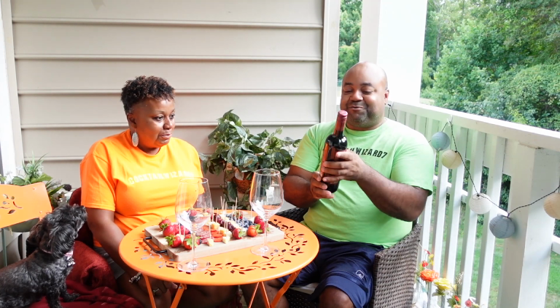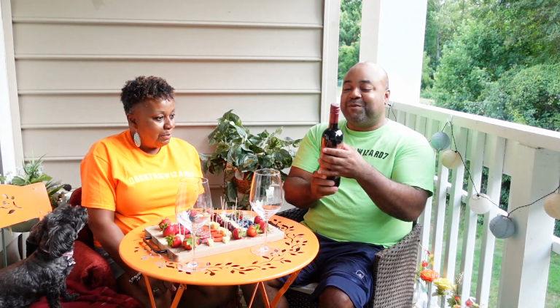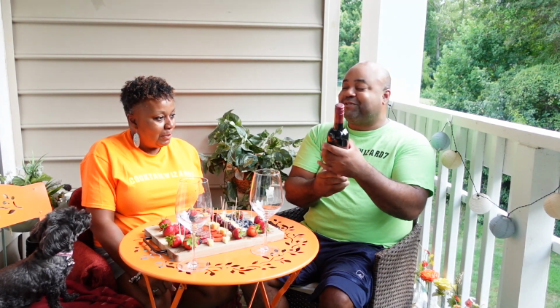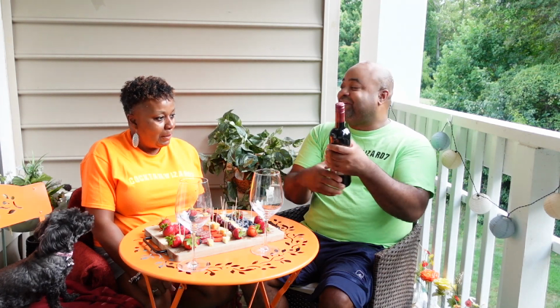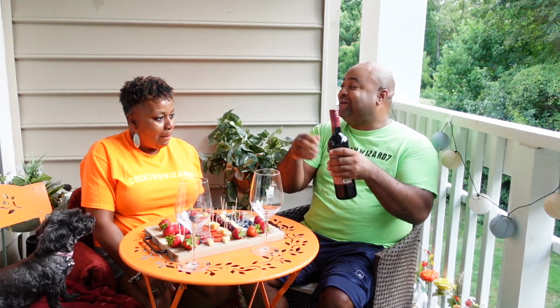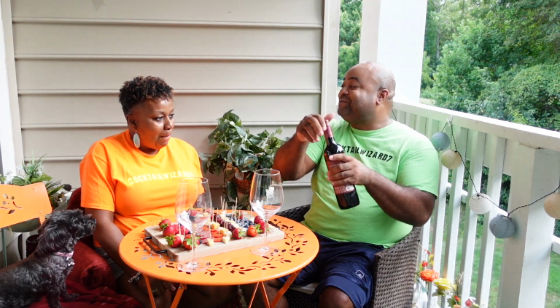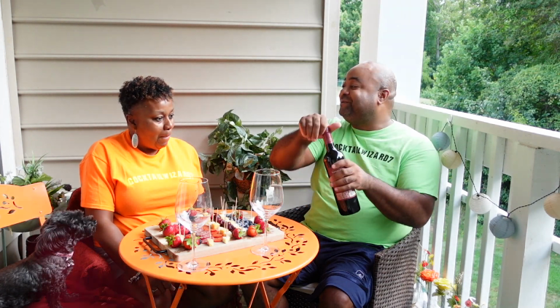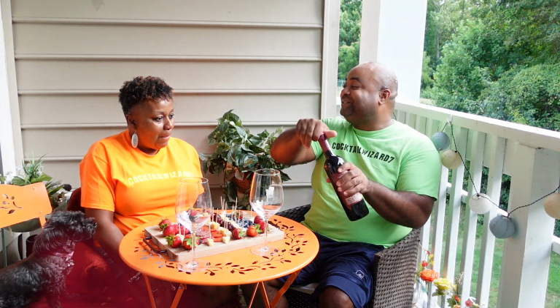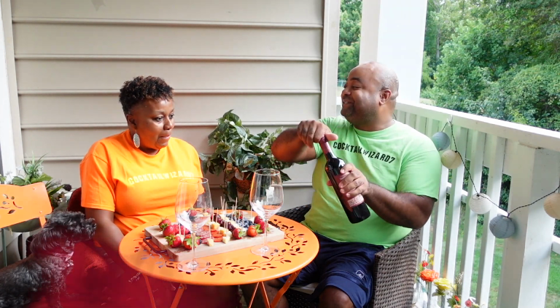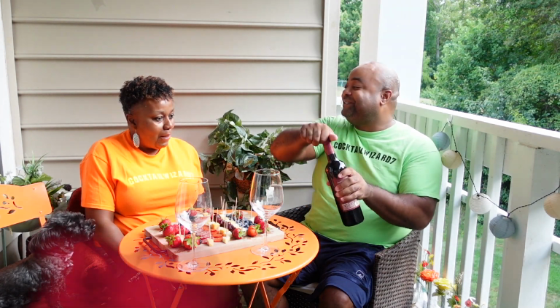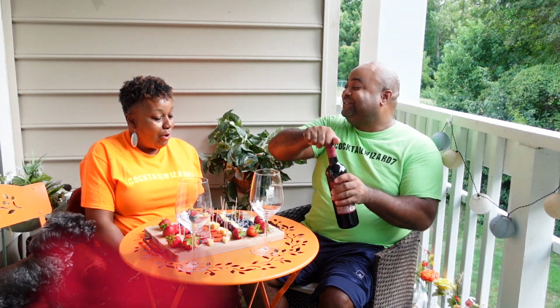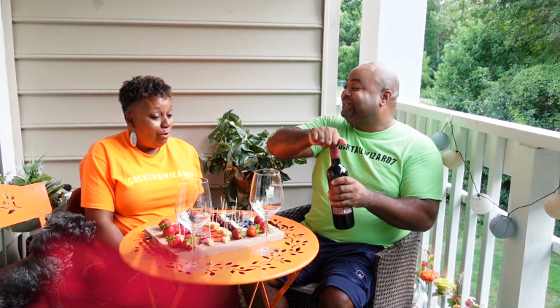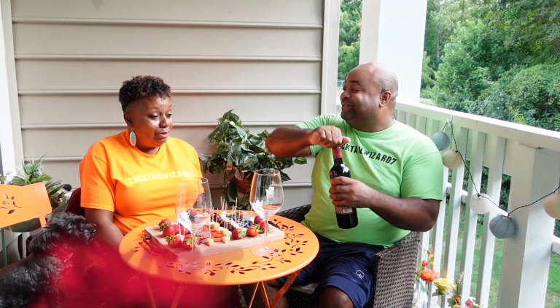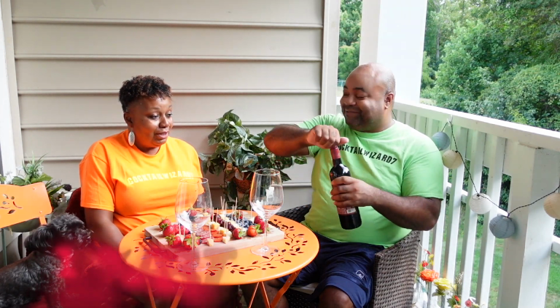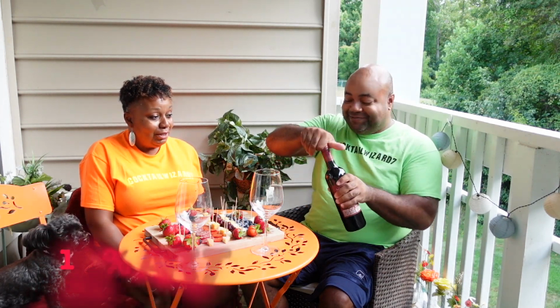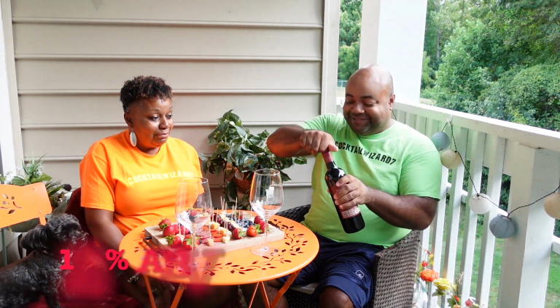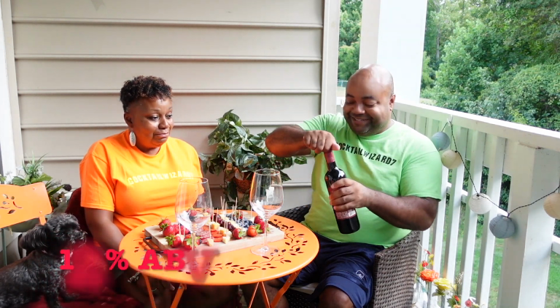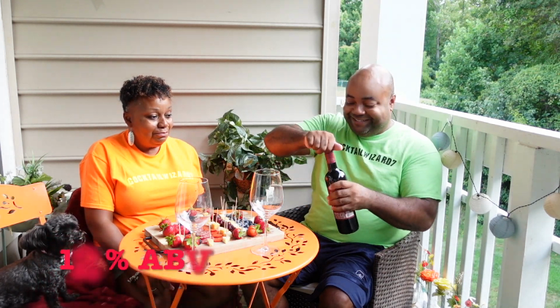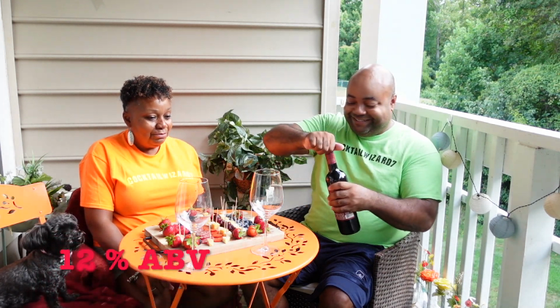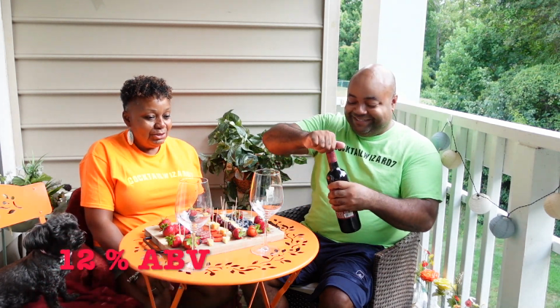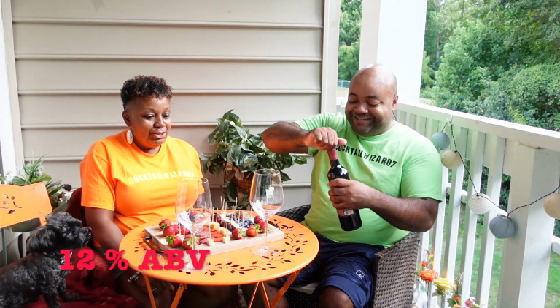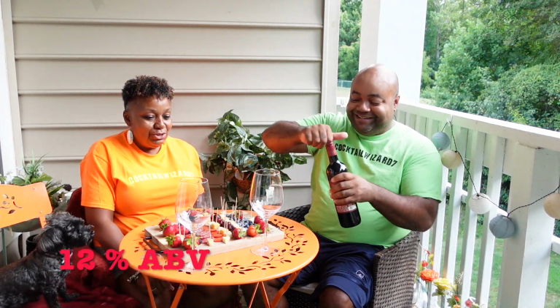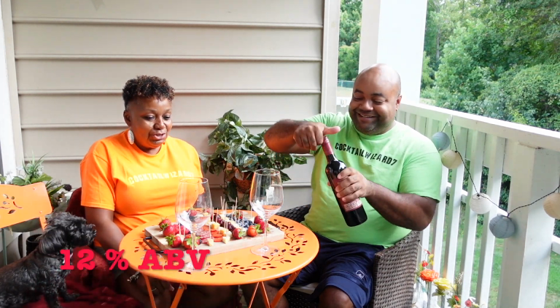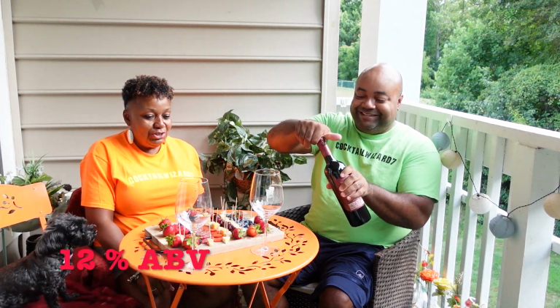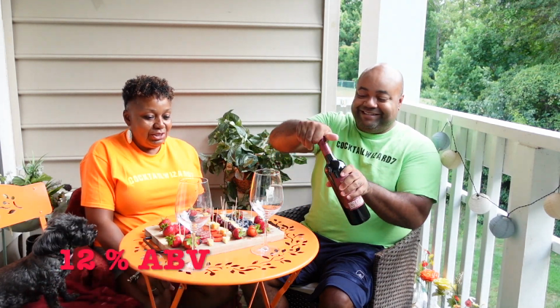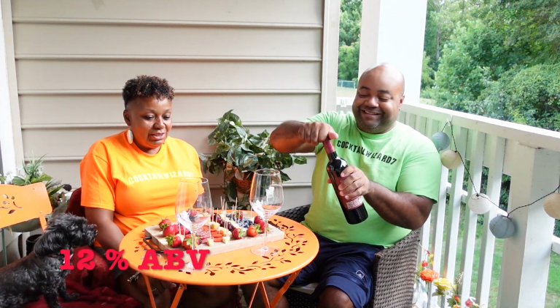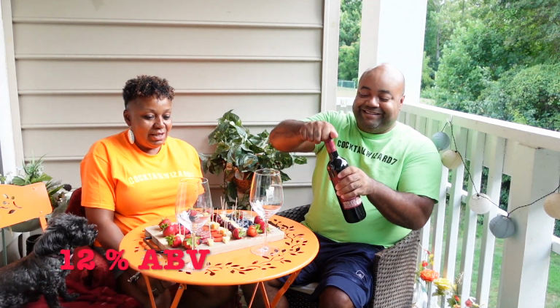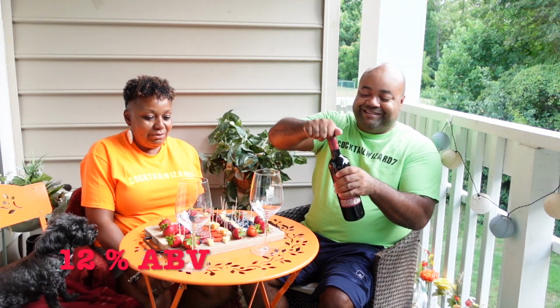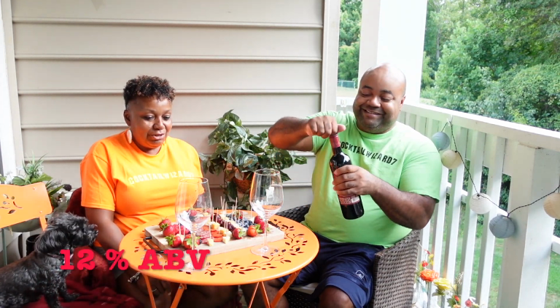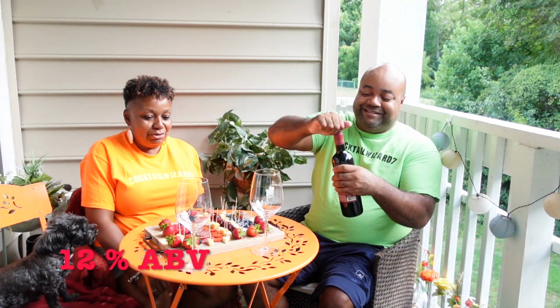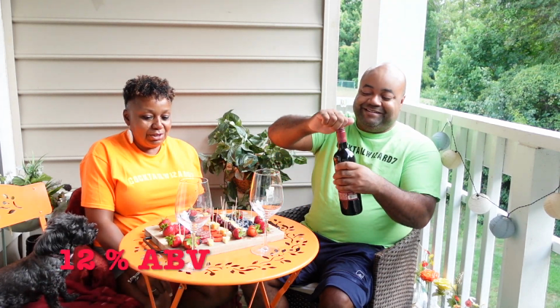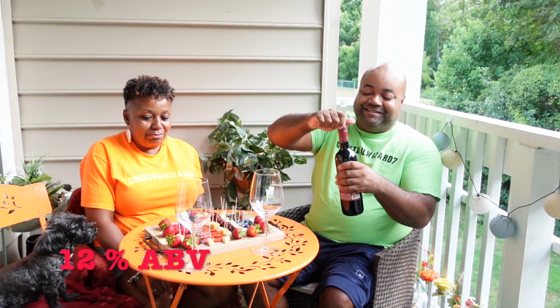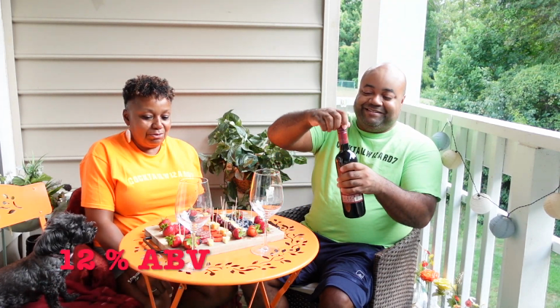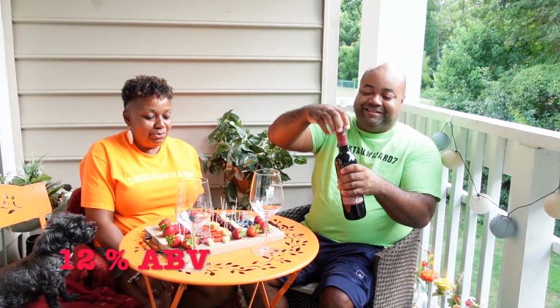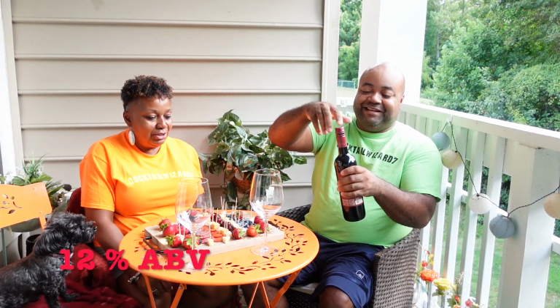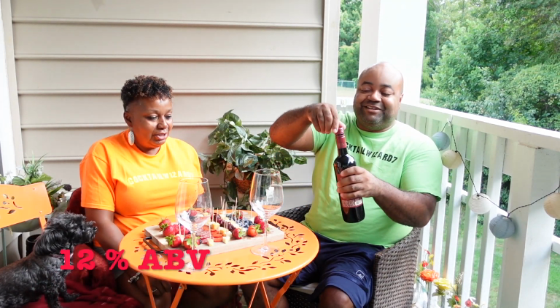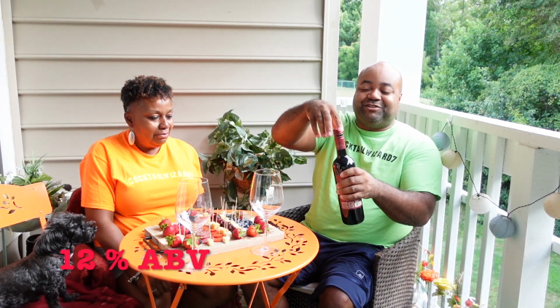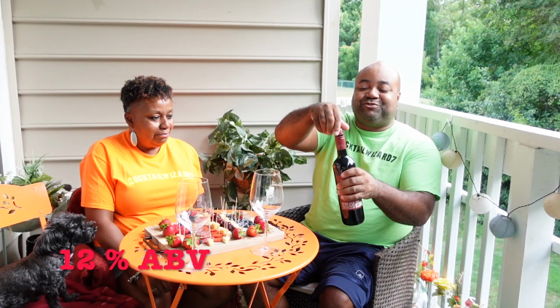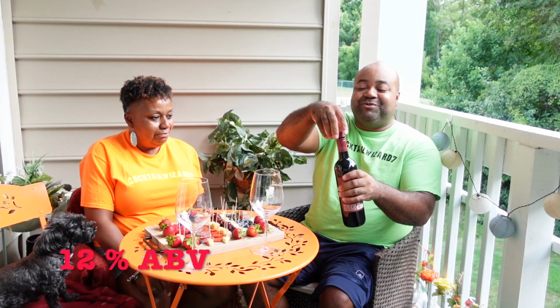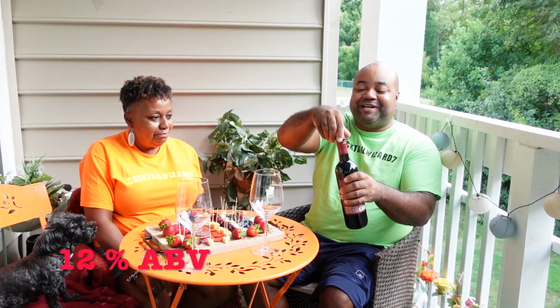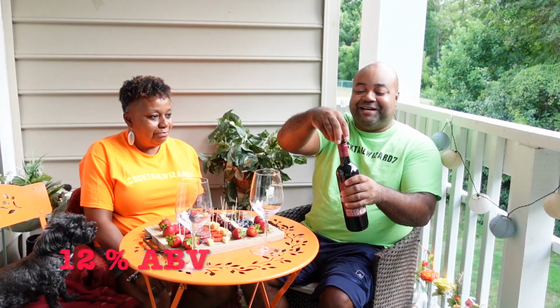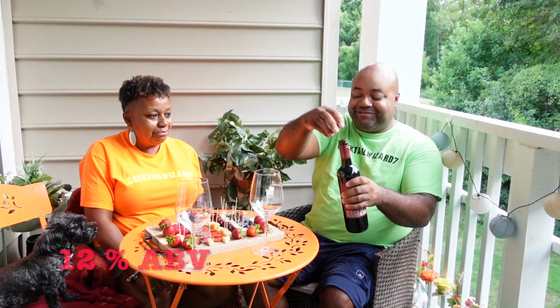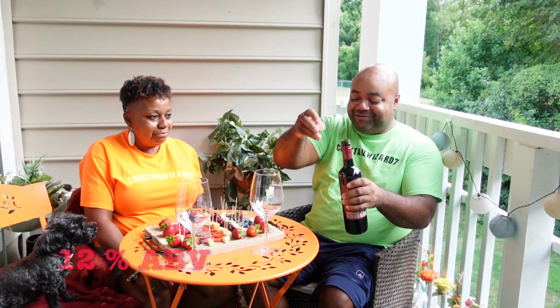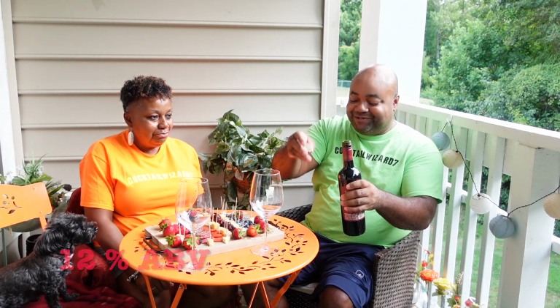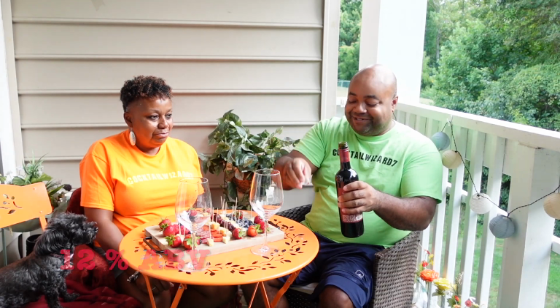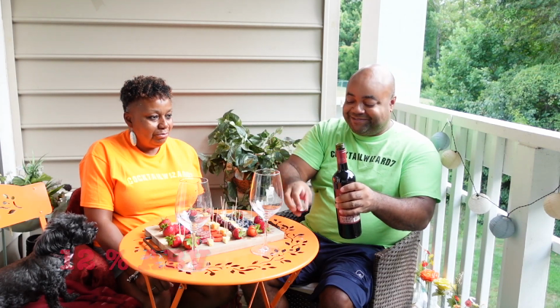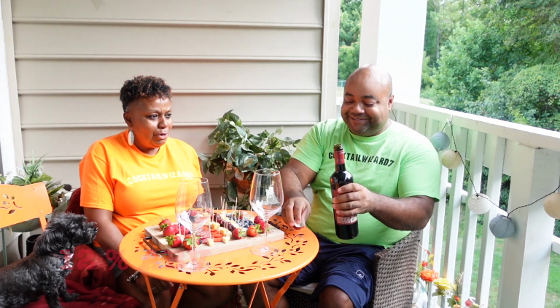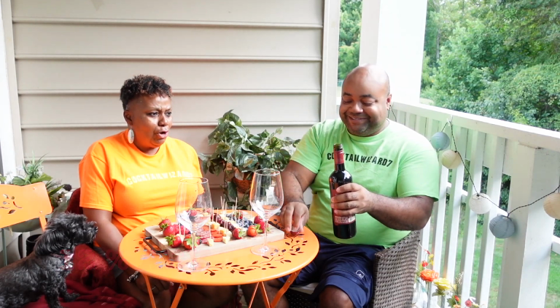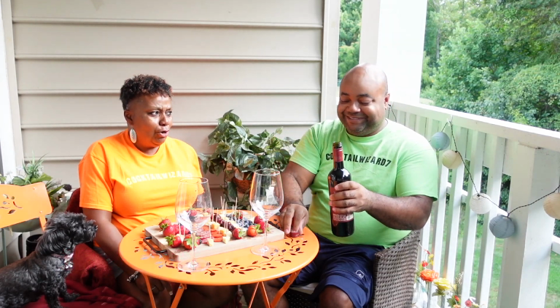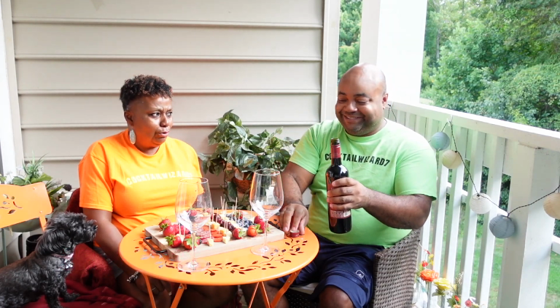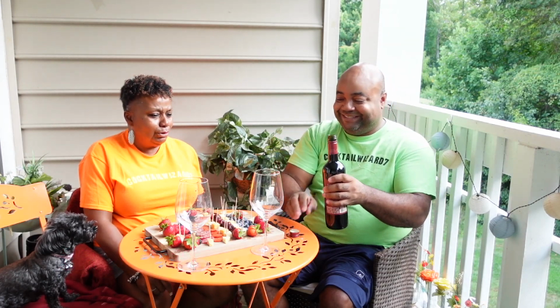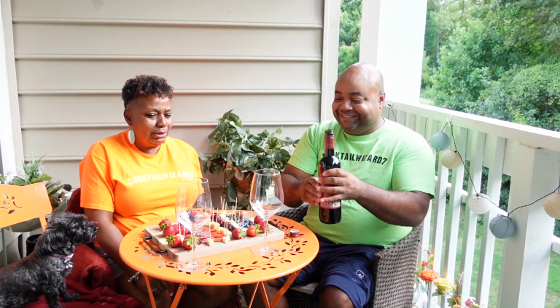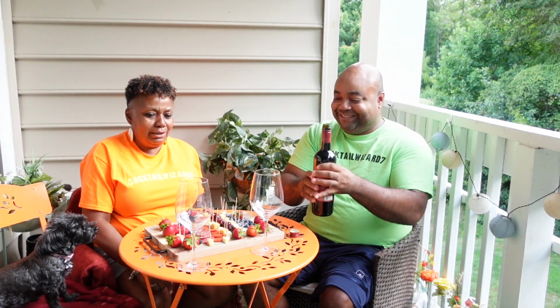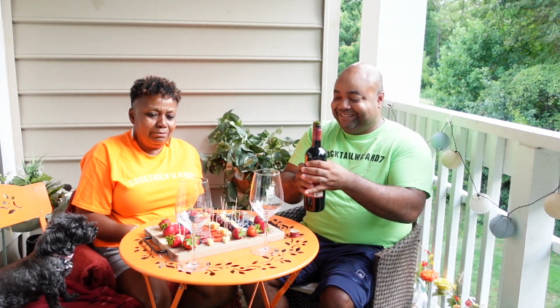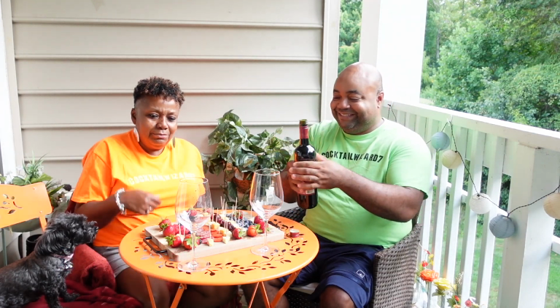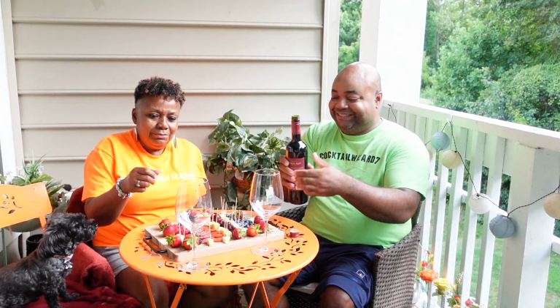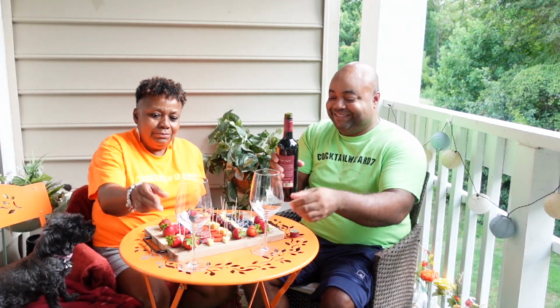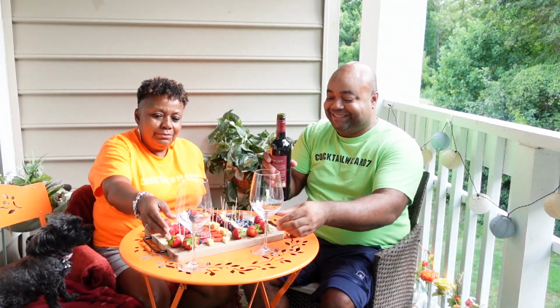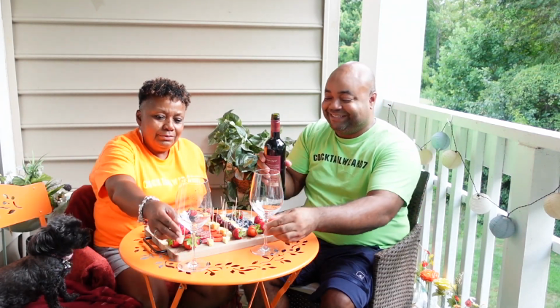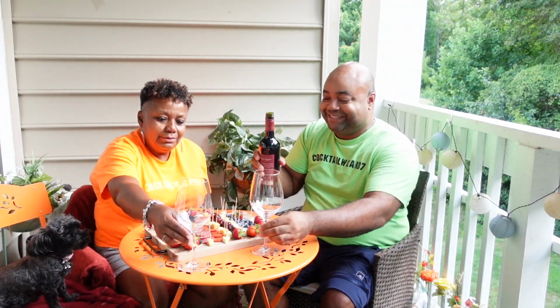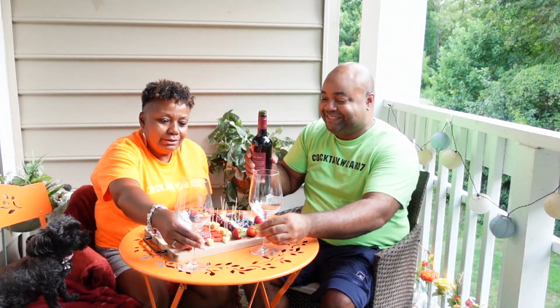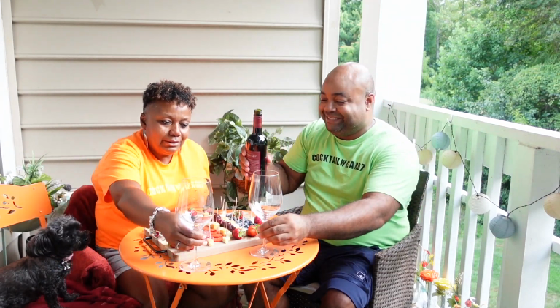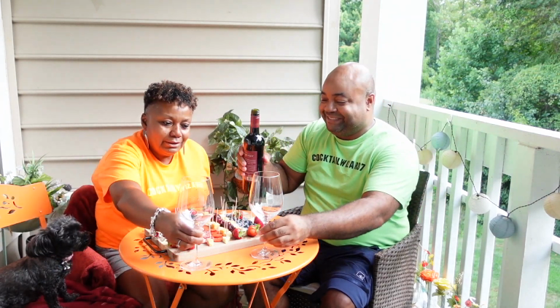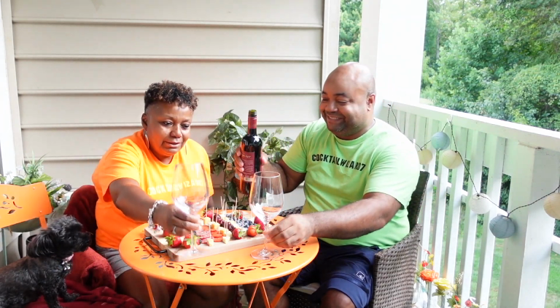It's 12% alcohol. So you need to have a little something with it. It's a school kind of school. Okay, yeah, it's good.